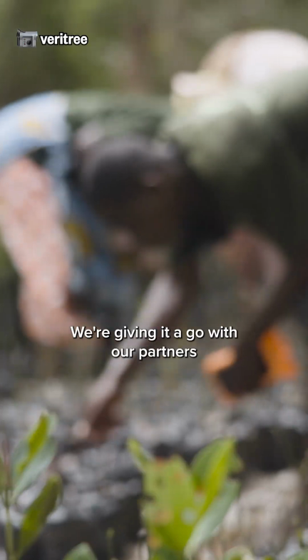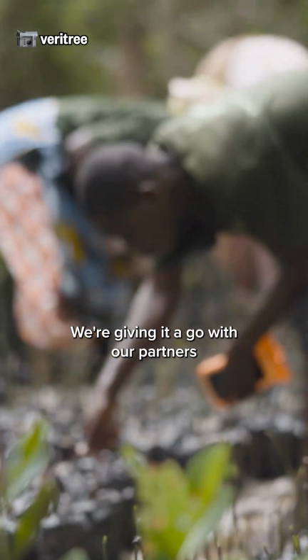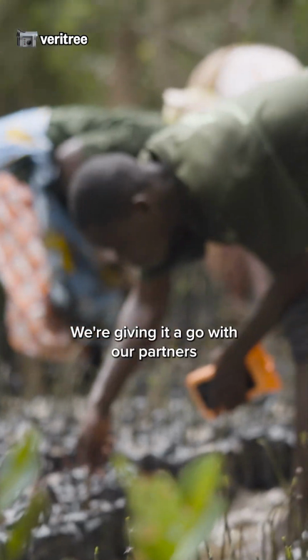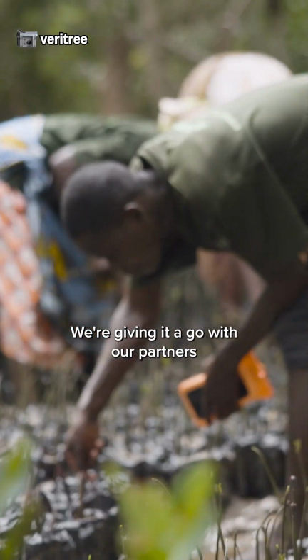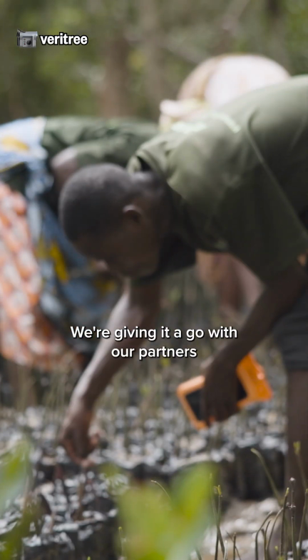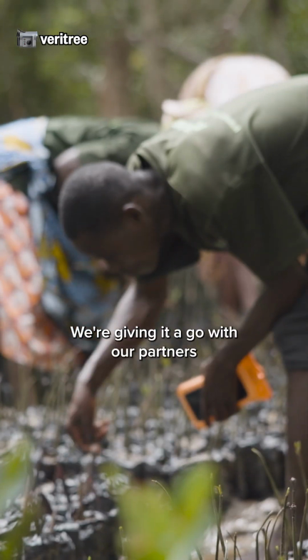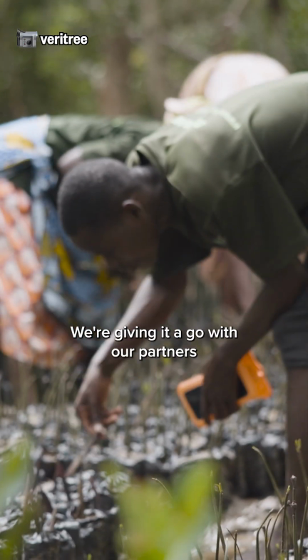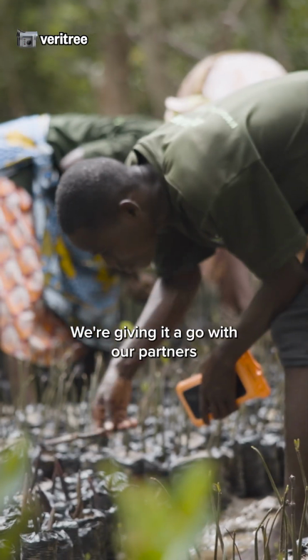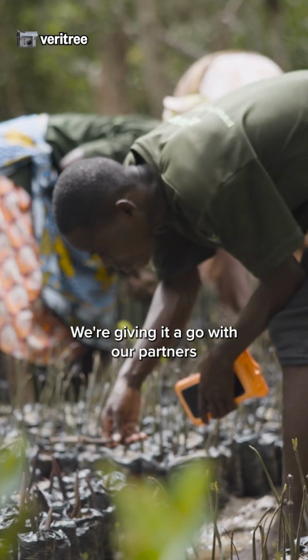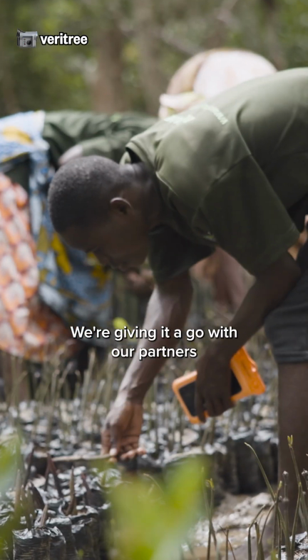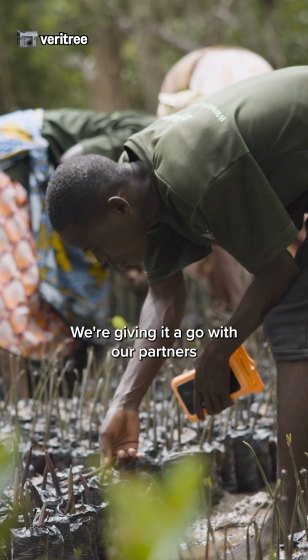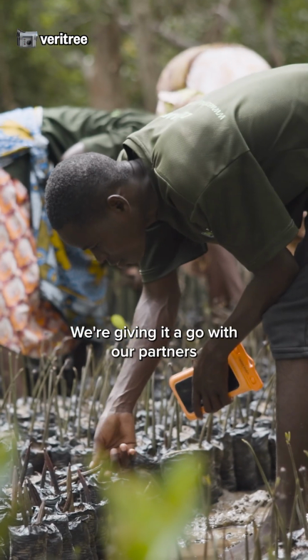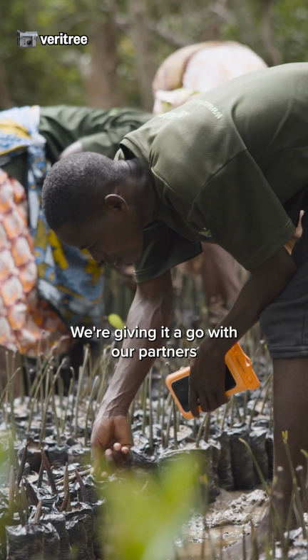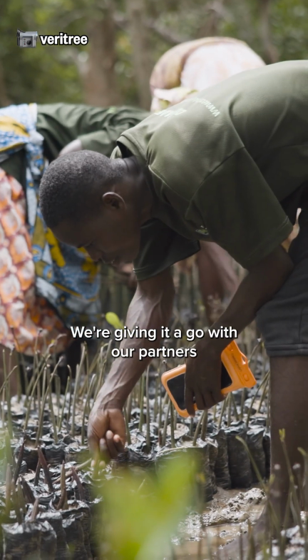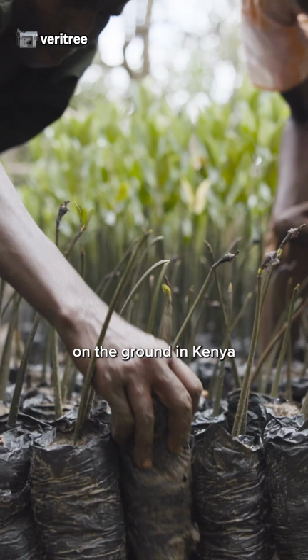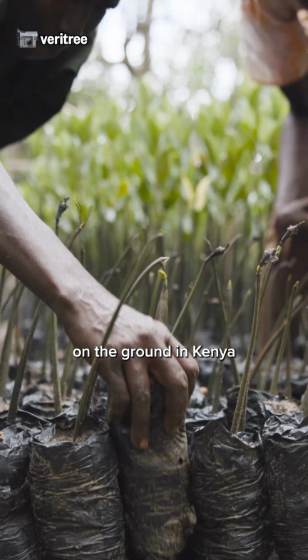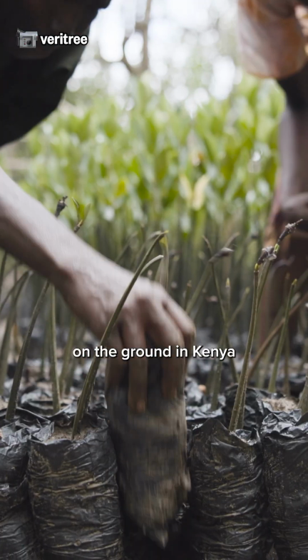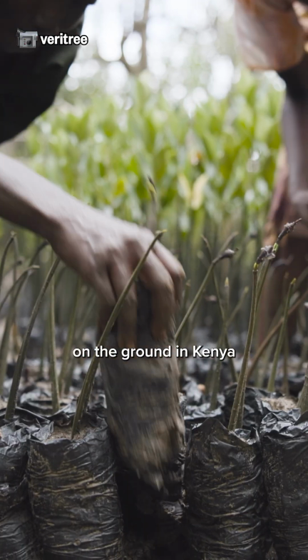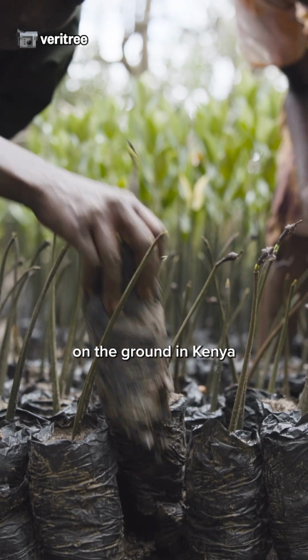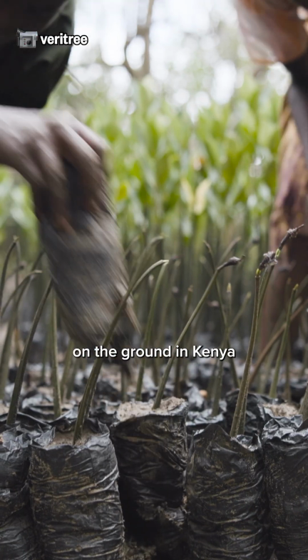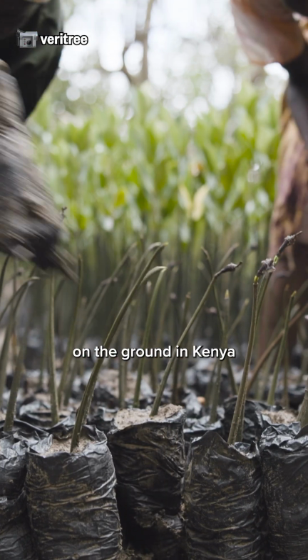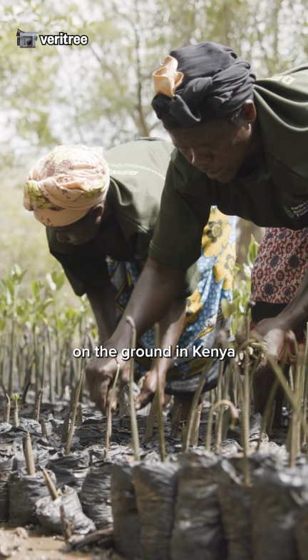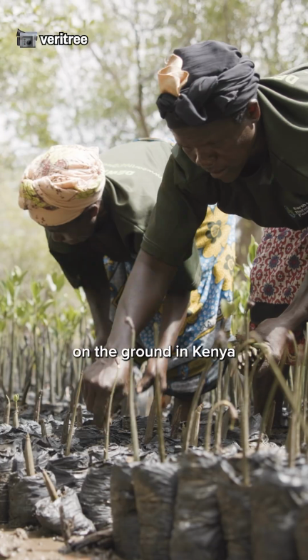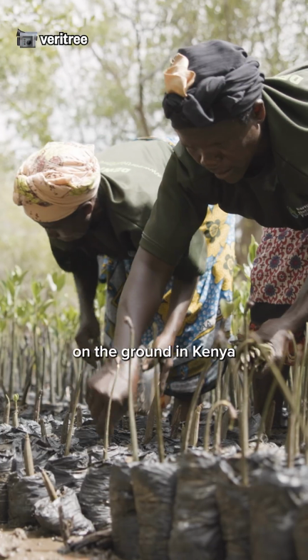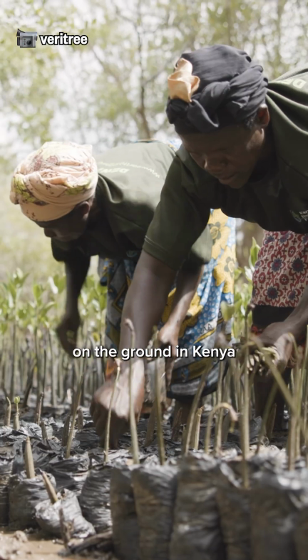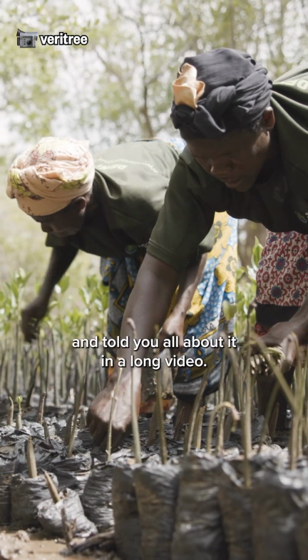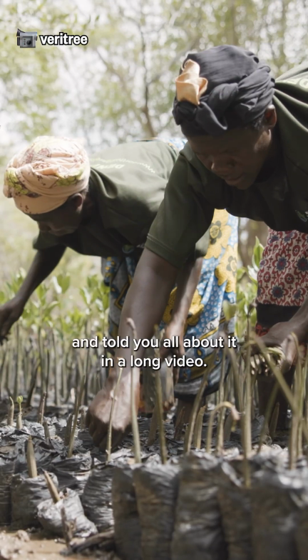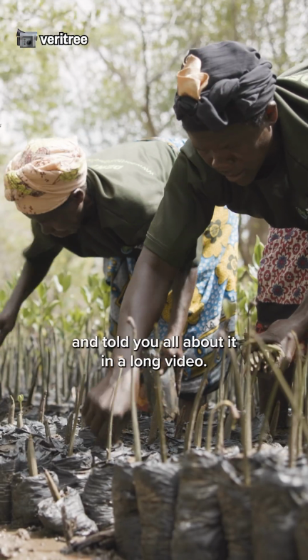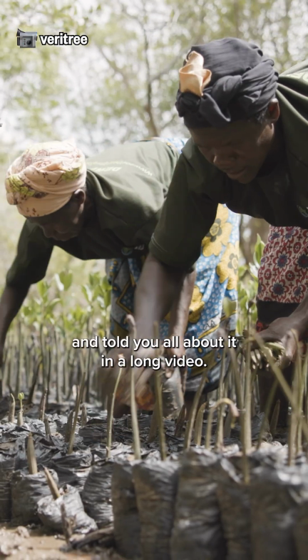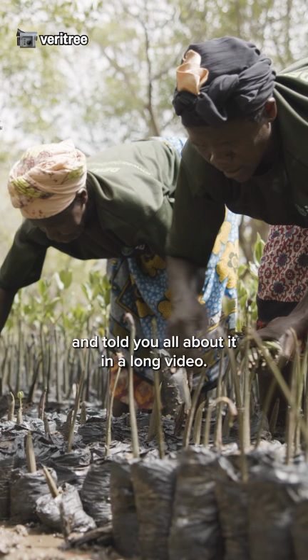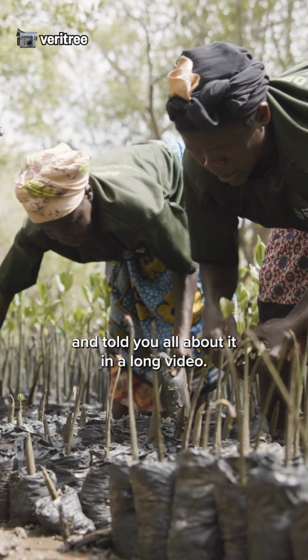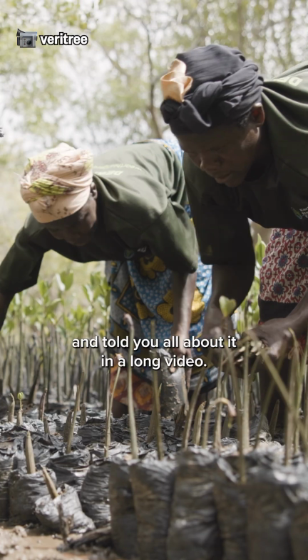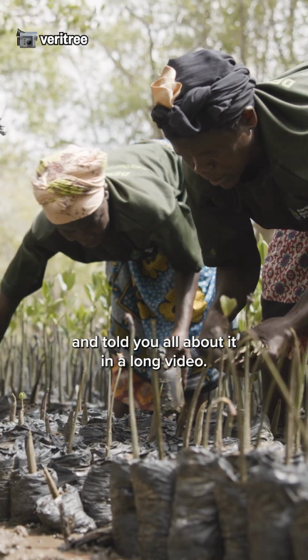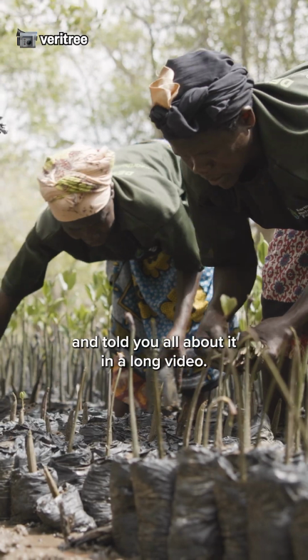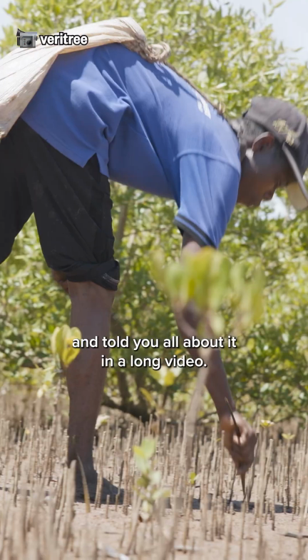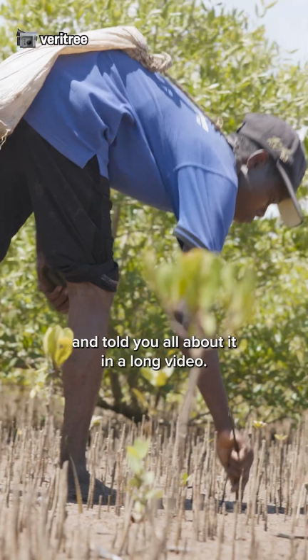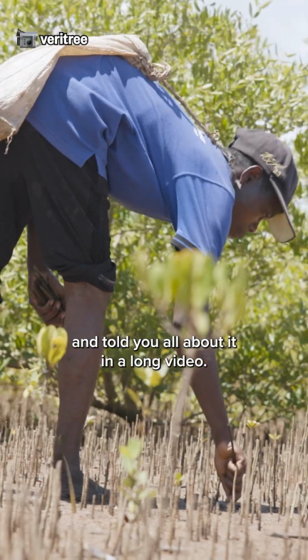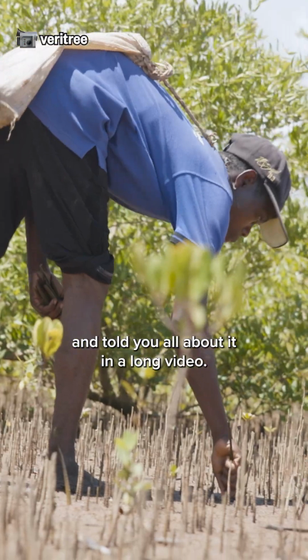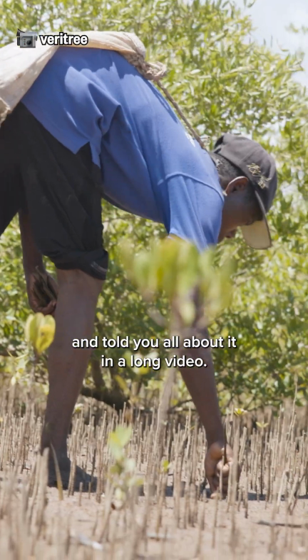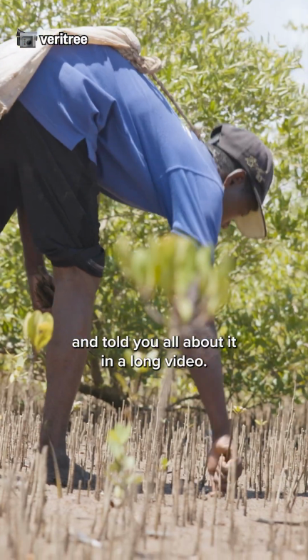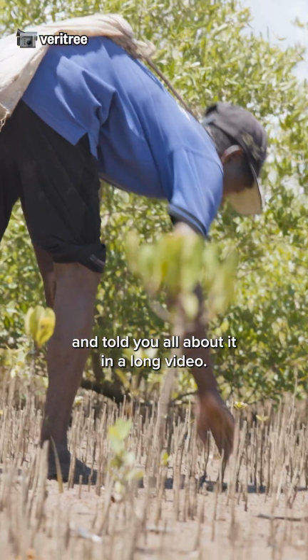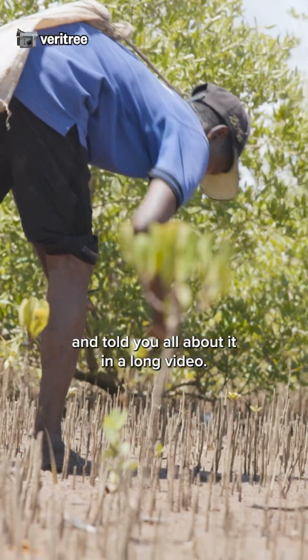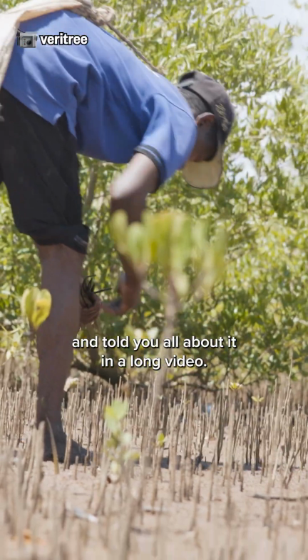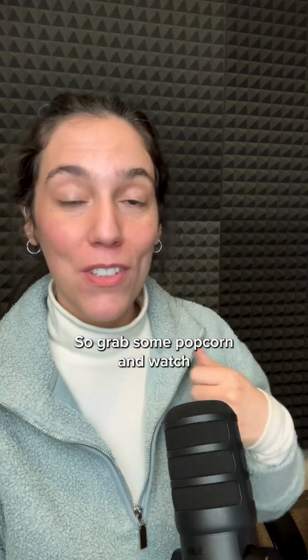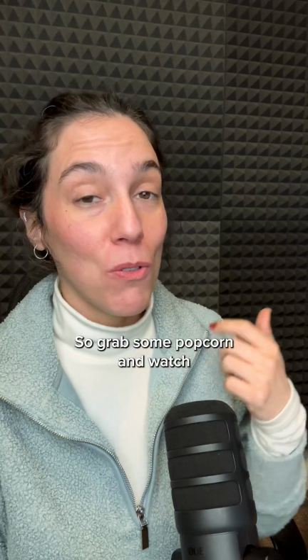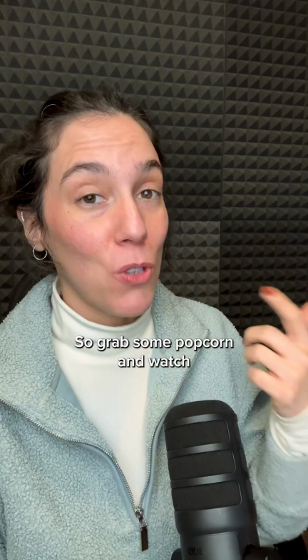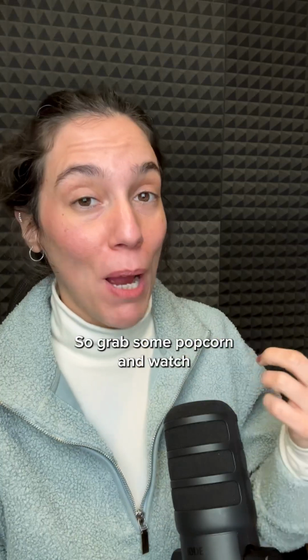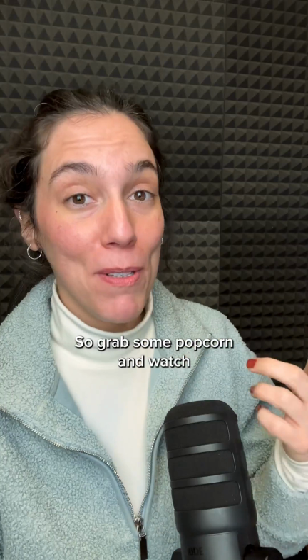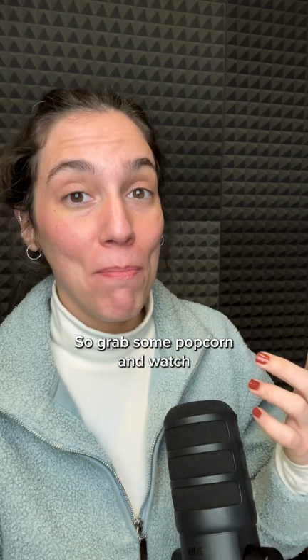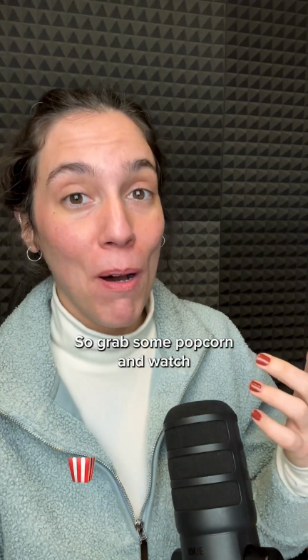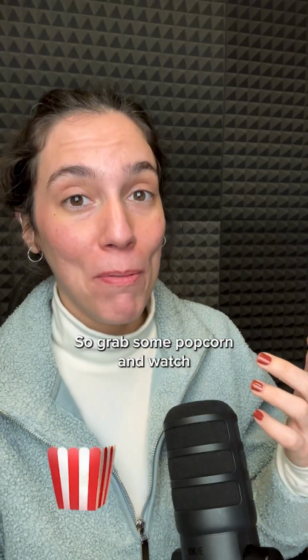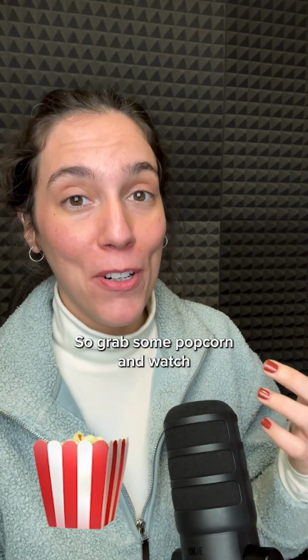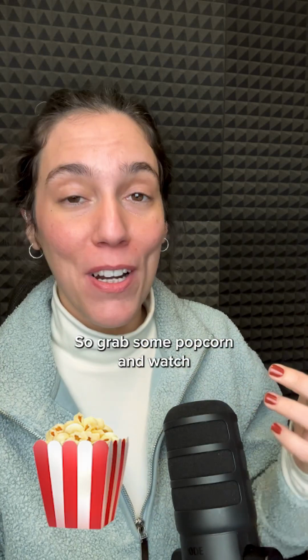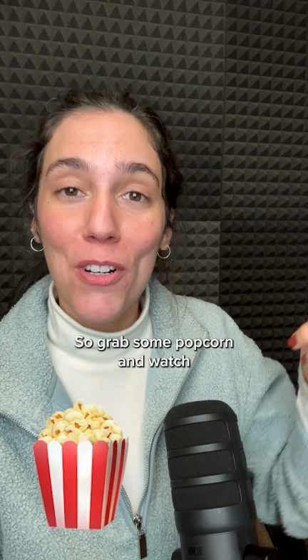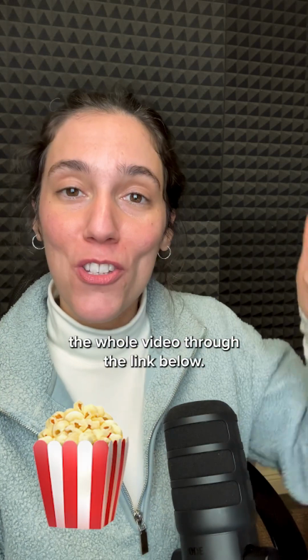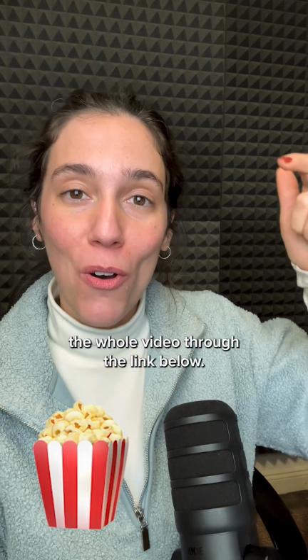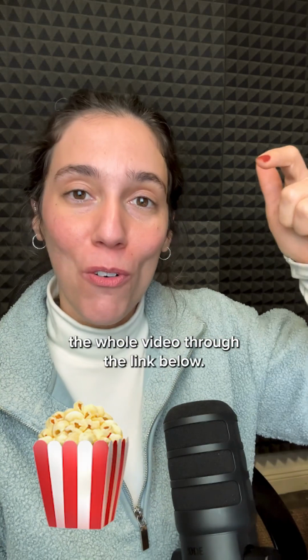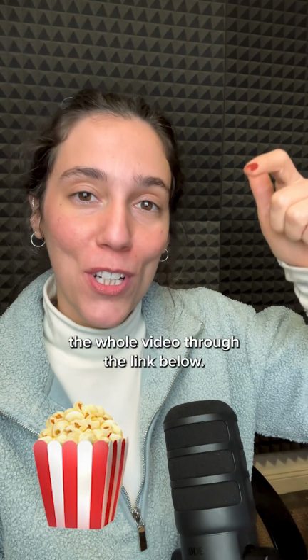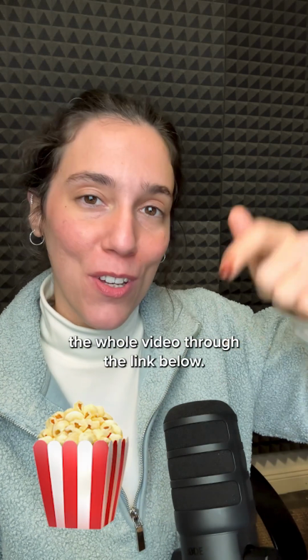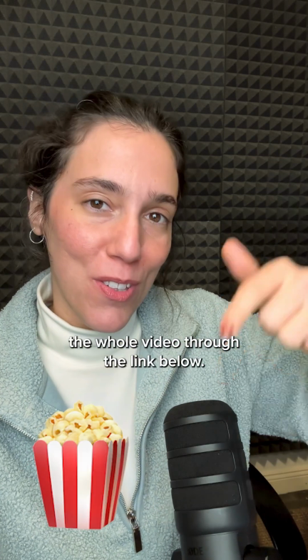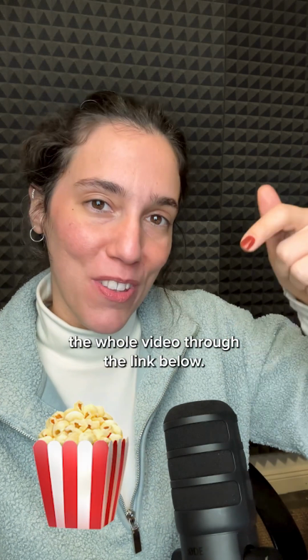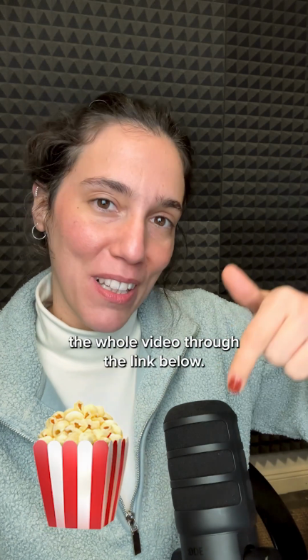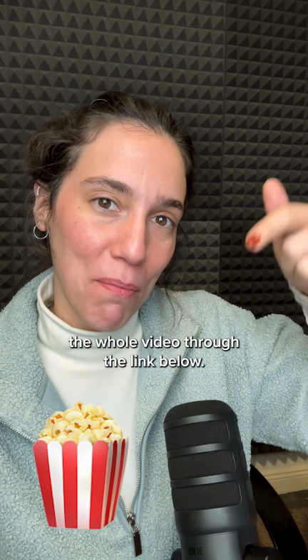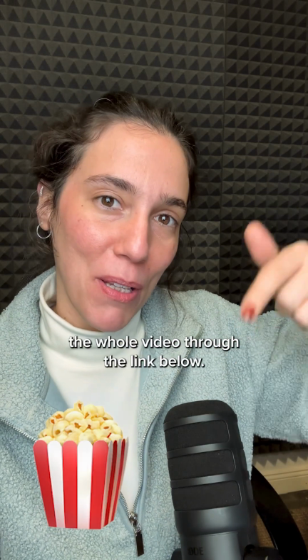We're giving it a go with our partners on the ground in Kenya, and told you all about it in a long video. So grab some popcorn and watch the whole video through the link below.